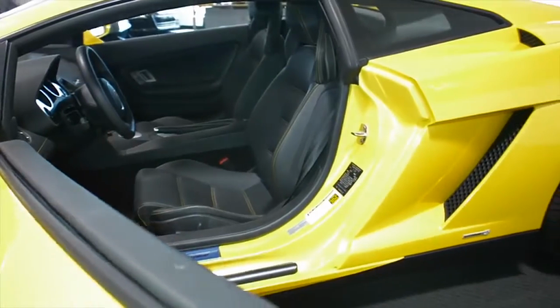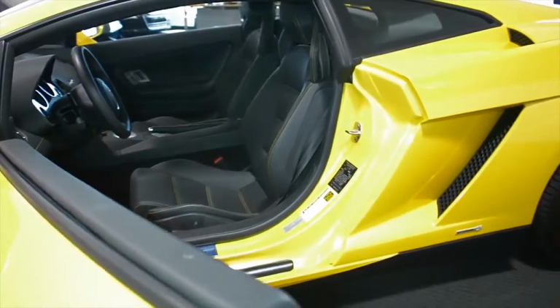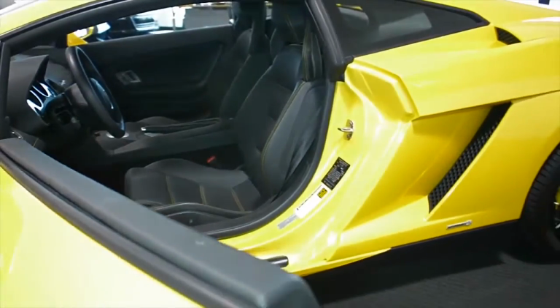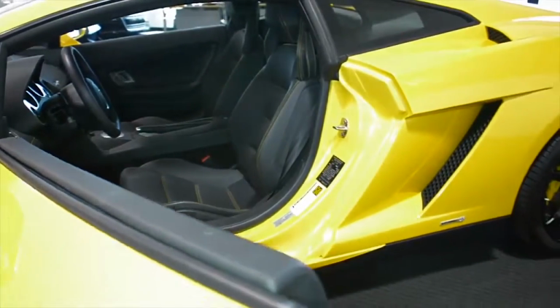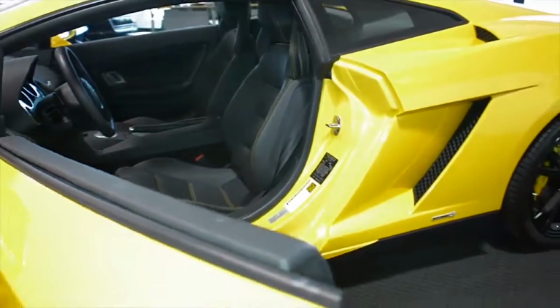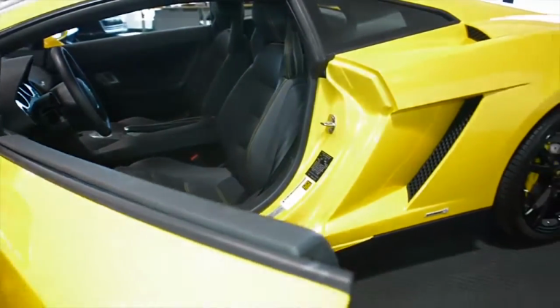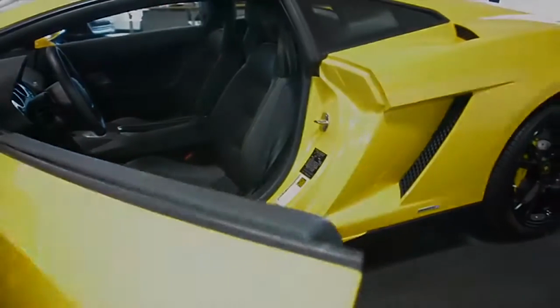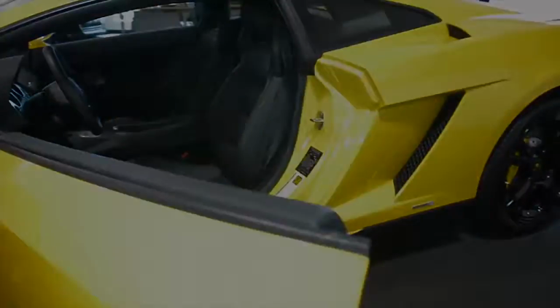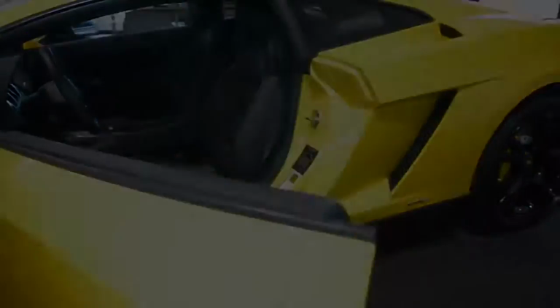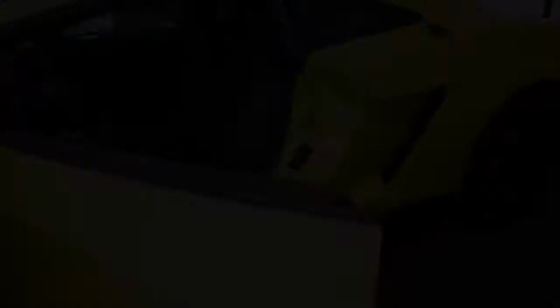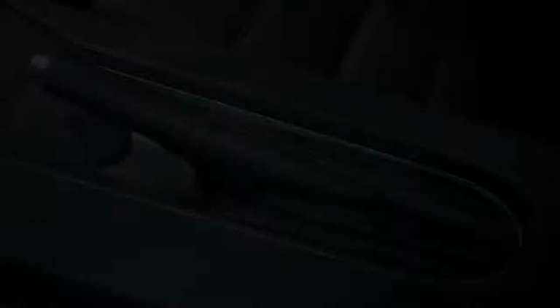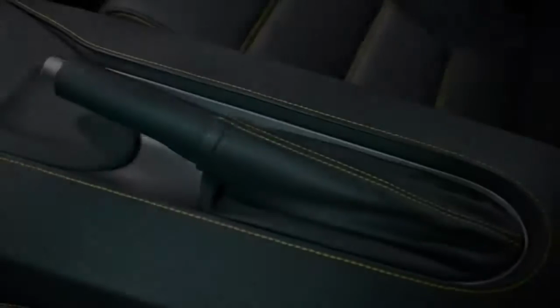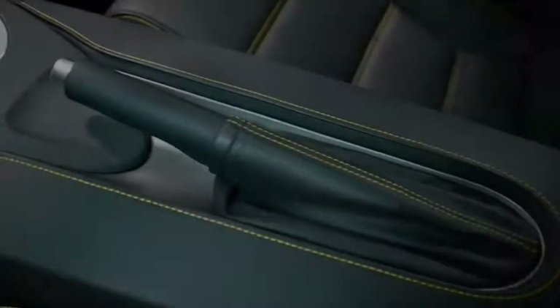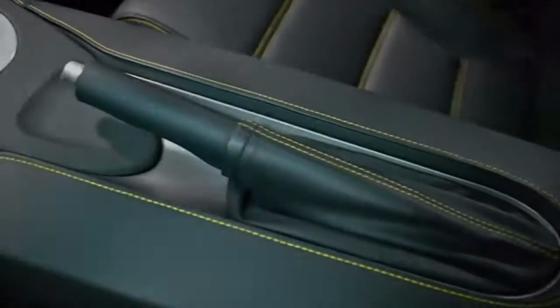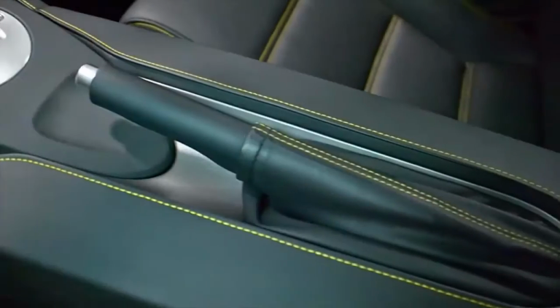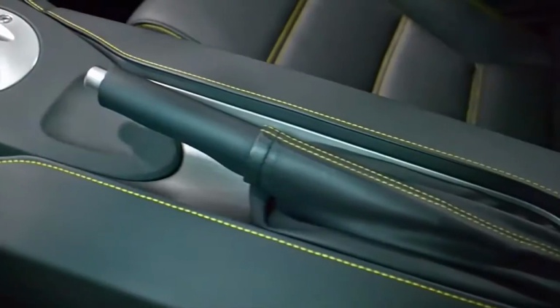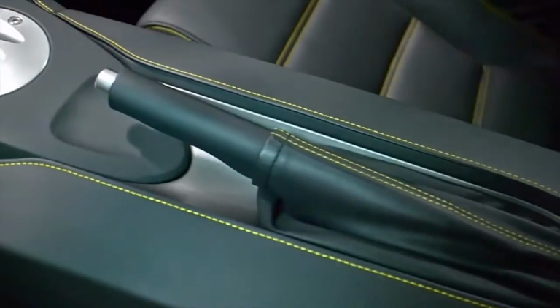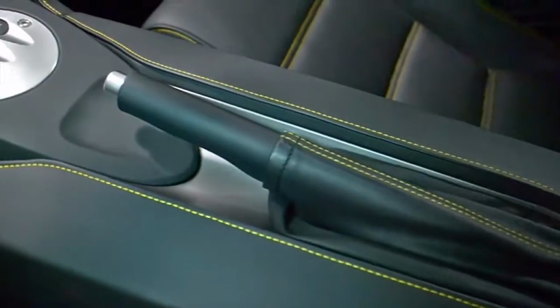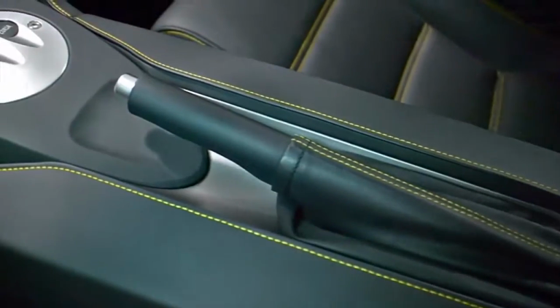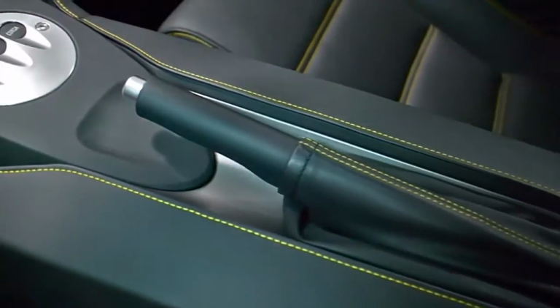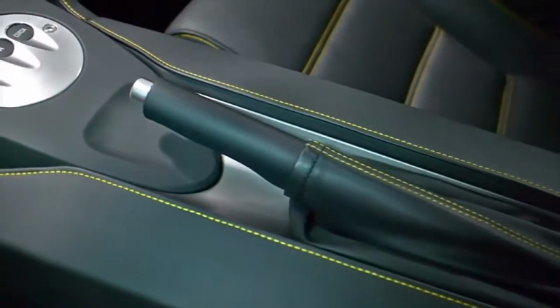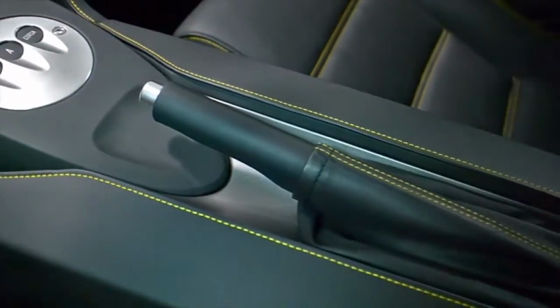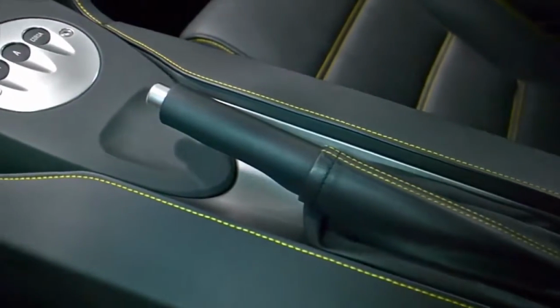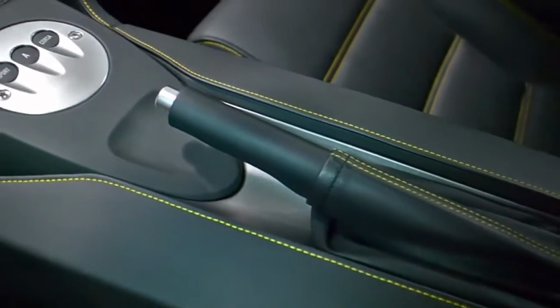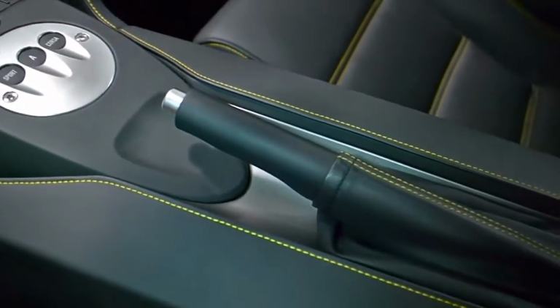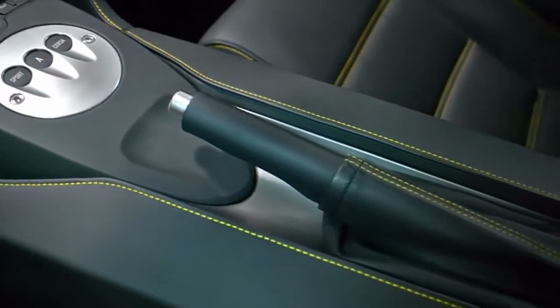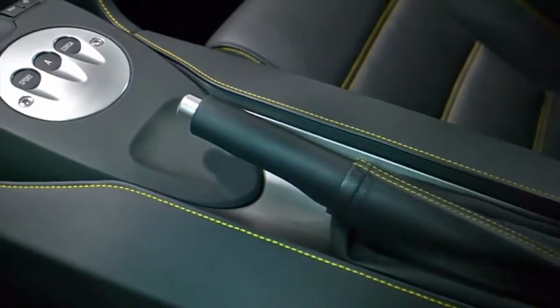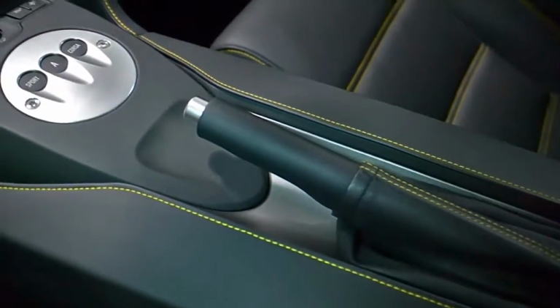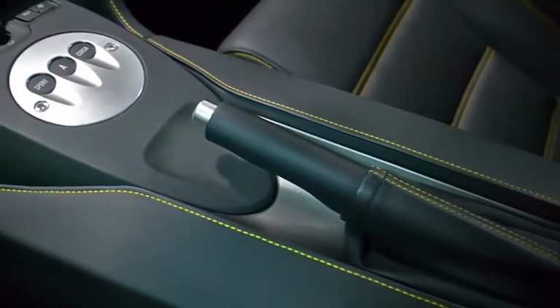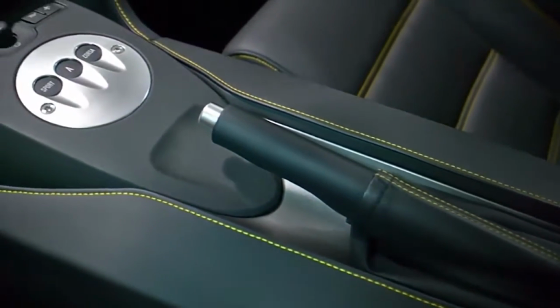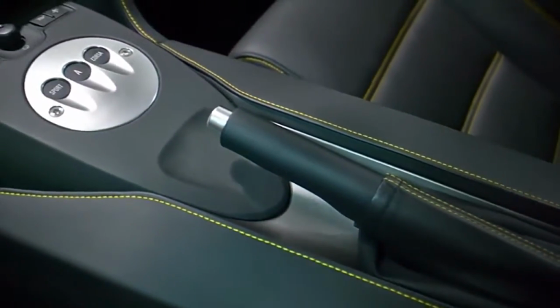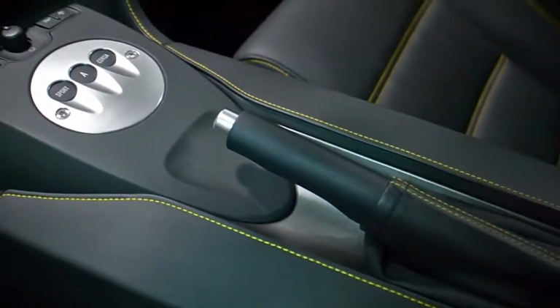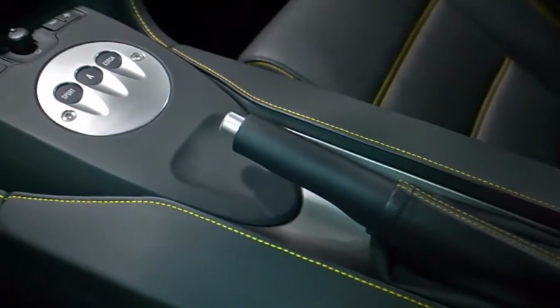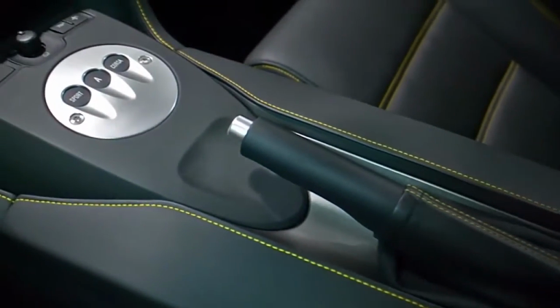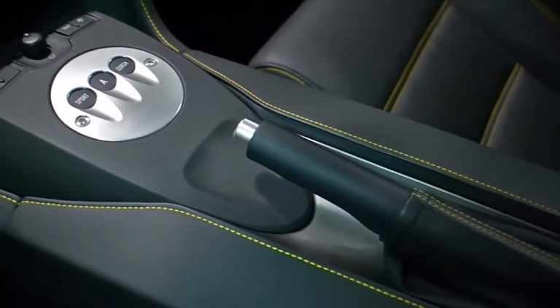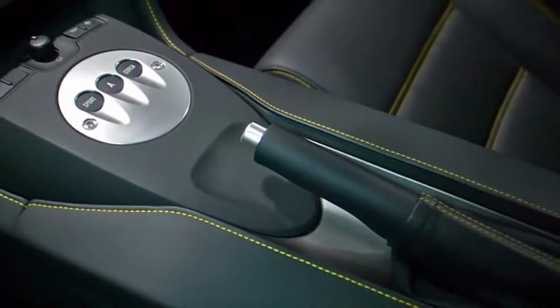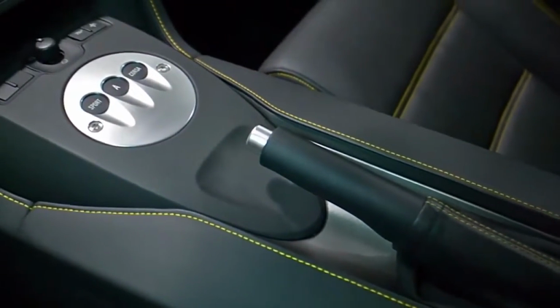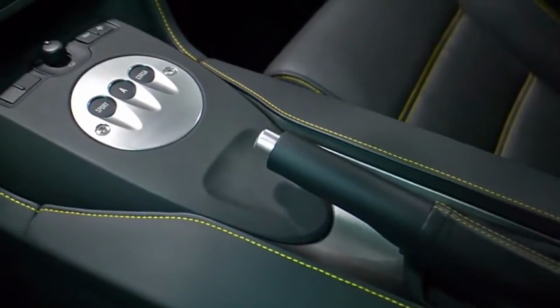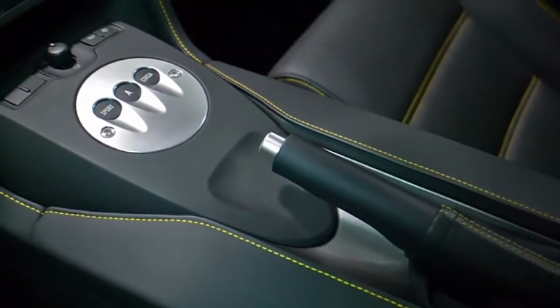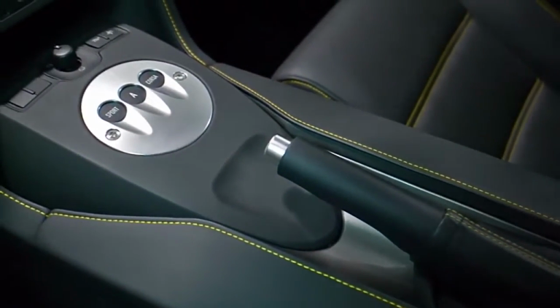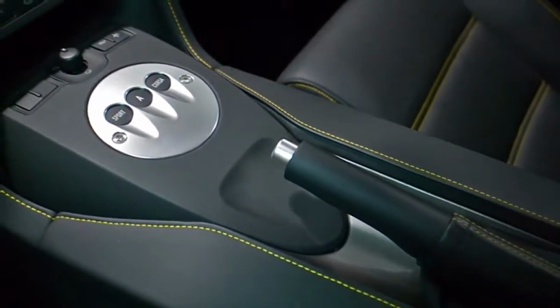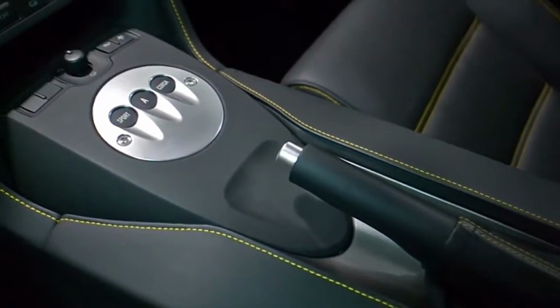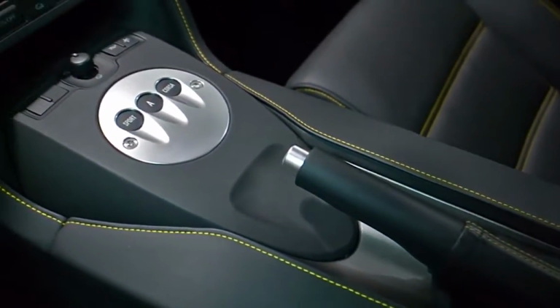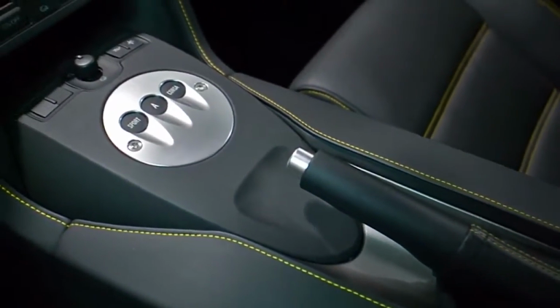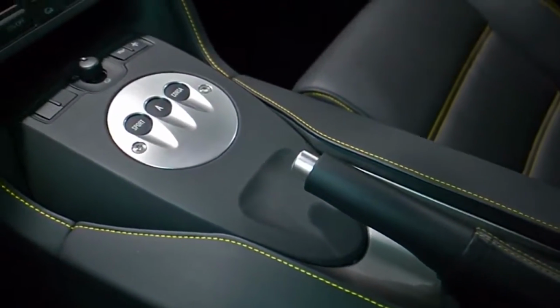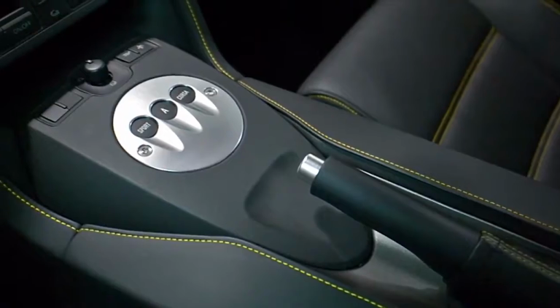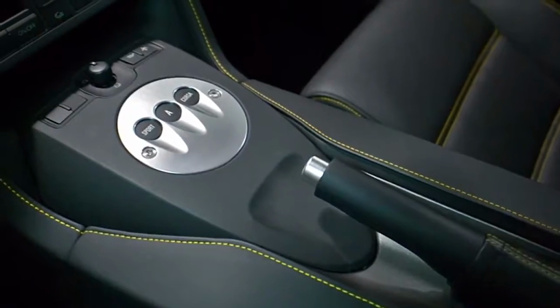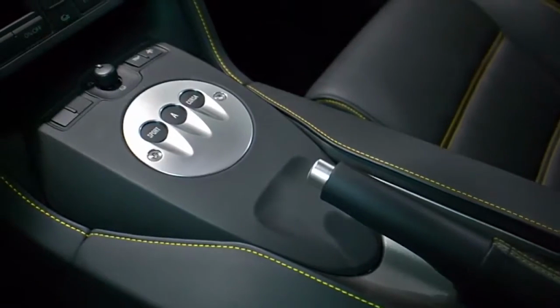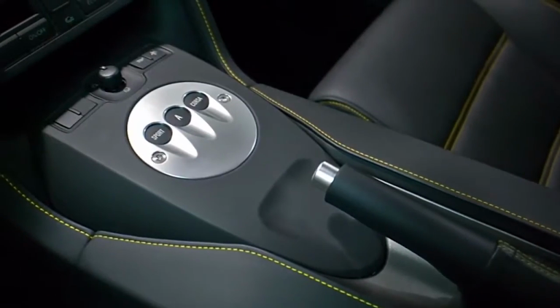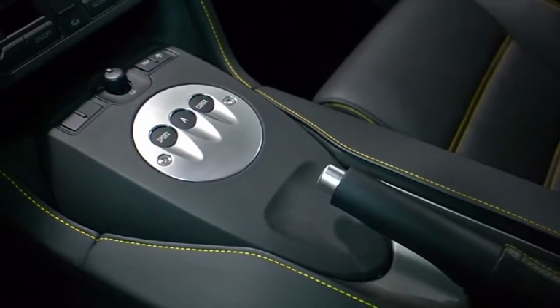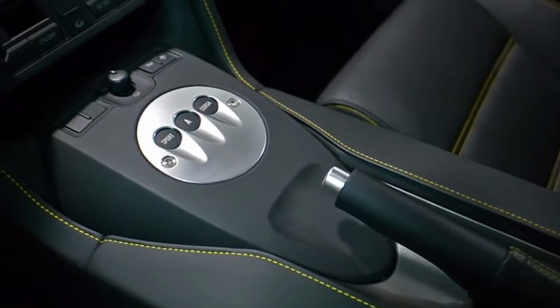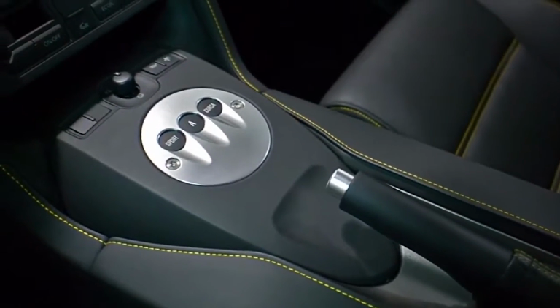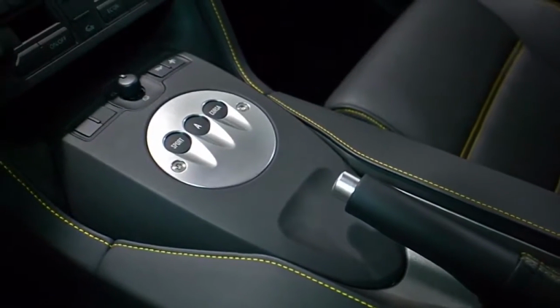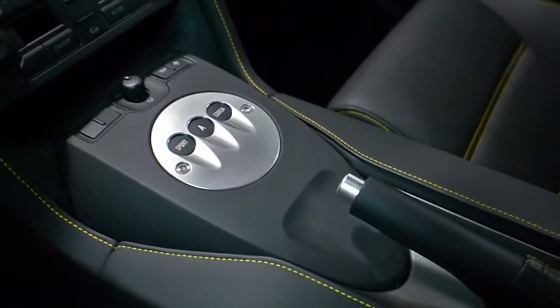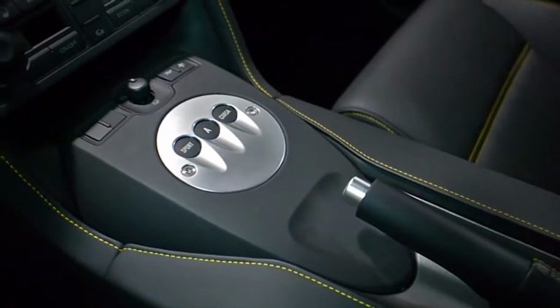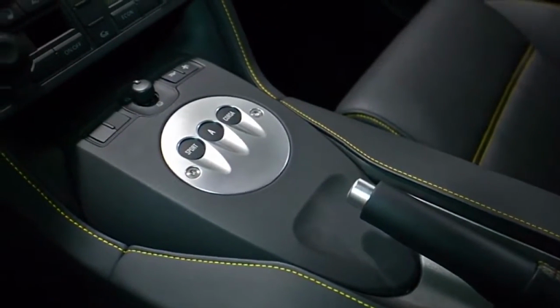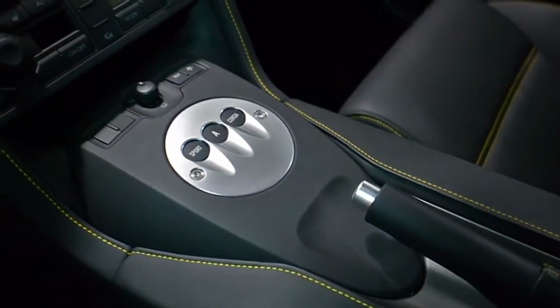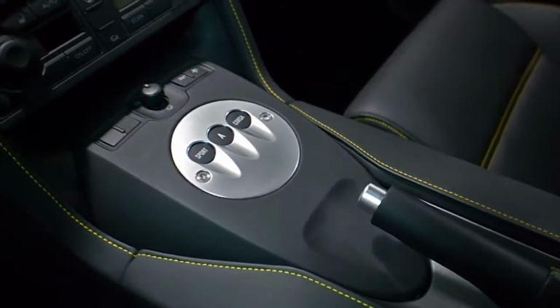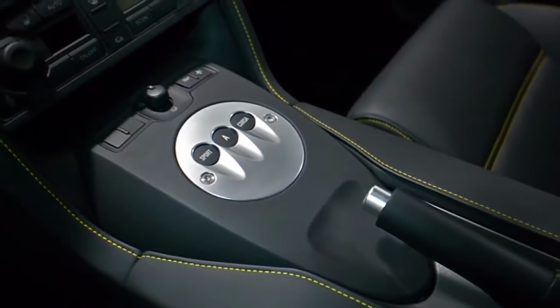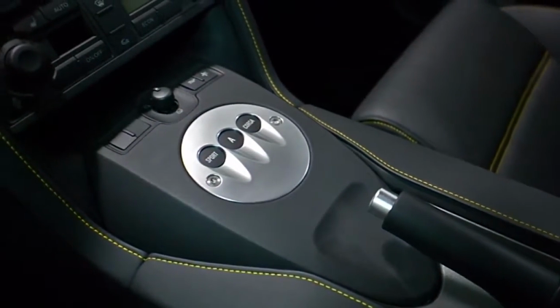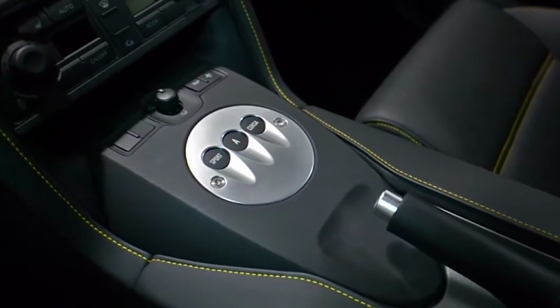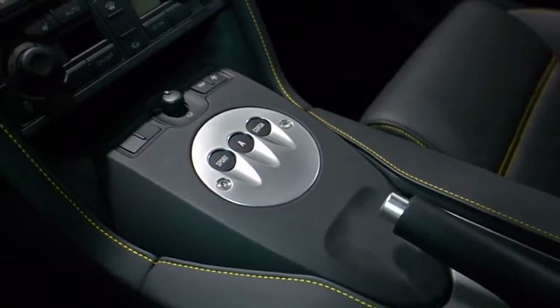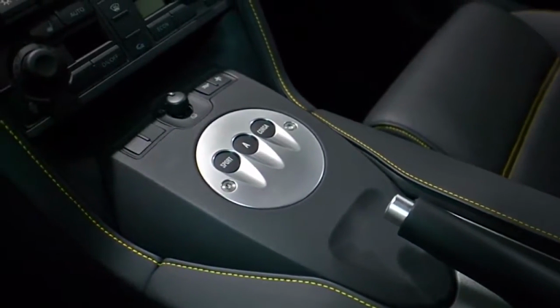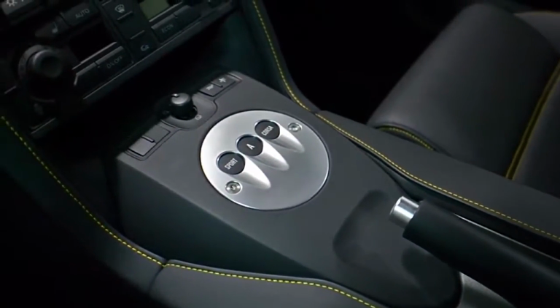This car is finished in a beautiful yellow Midas exterior color, a Nero Perseus full leather interior along with yellow contrast stitching throughout.